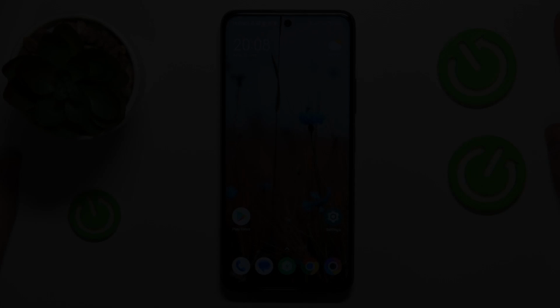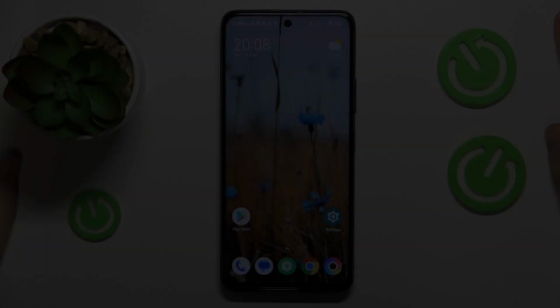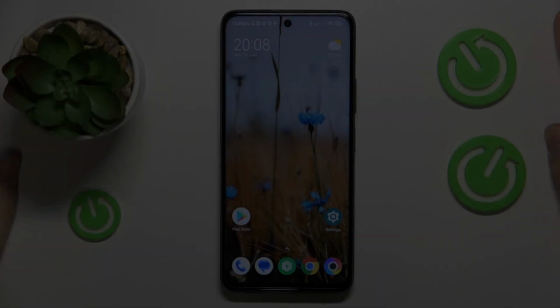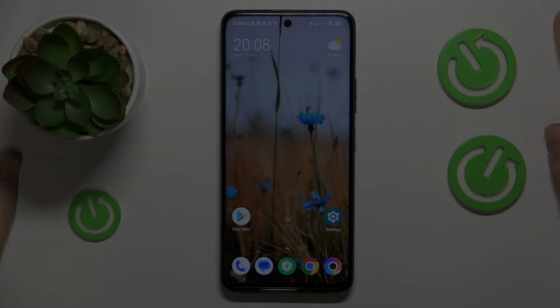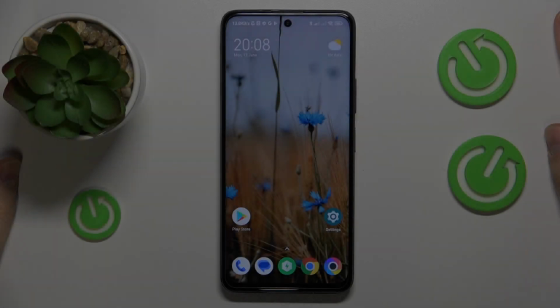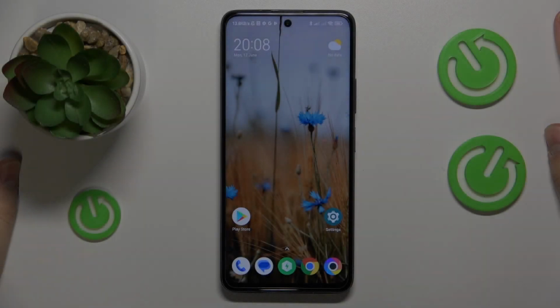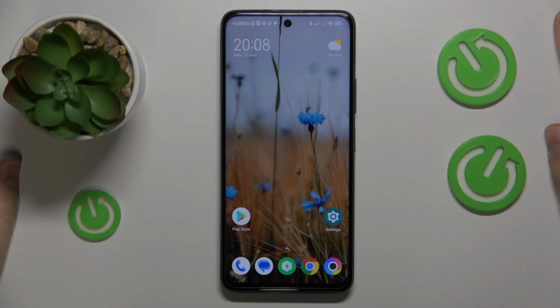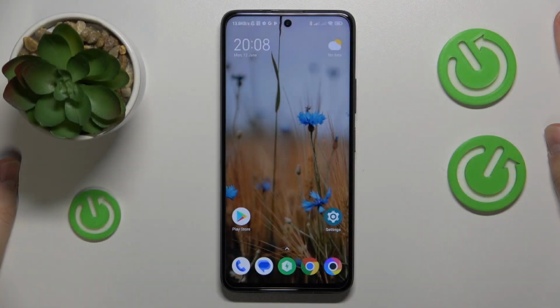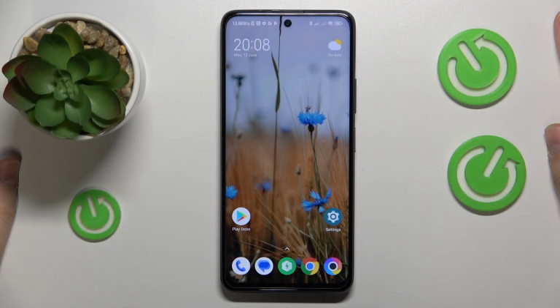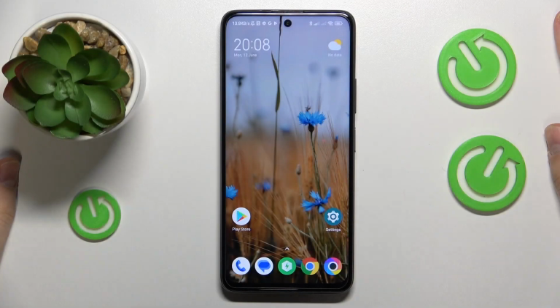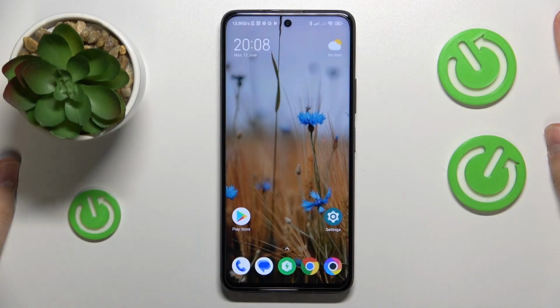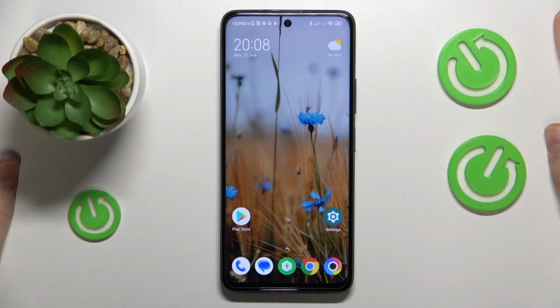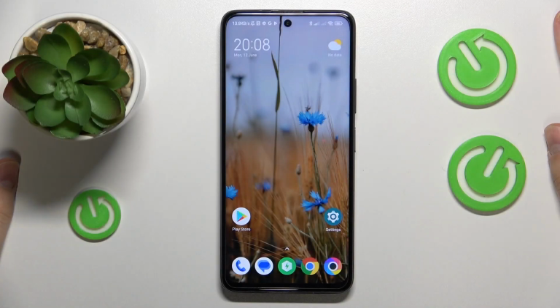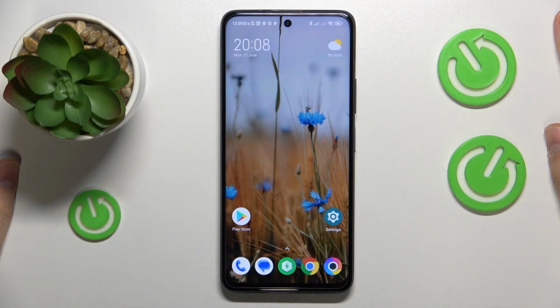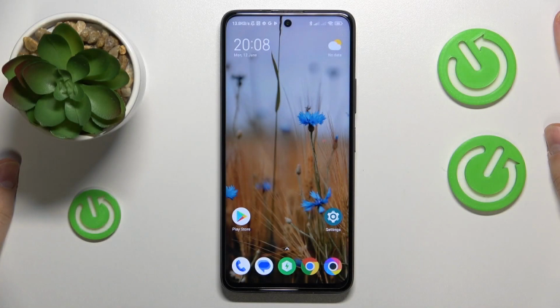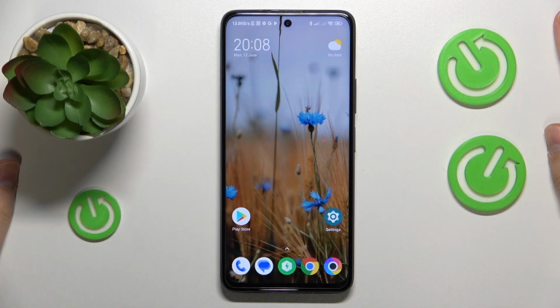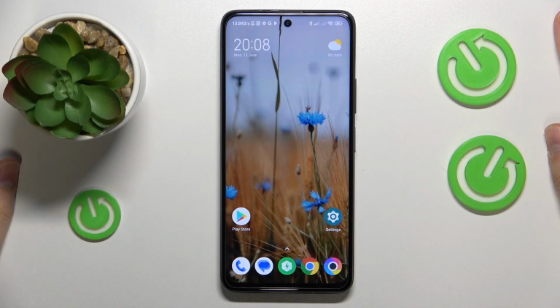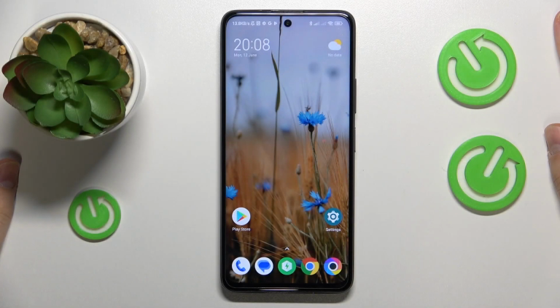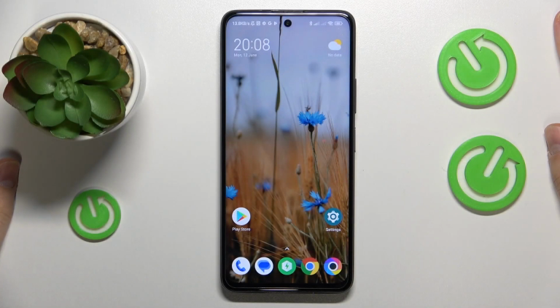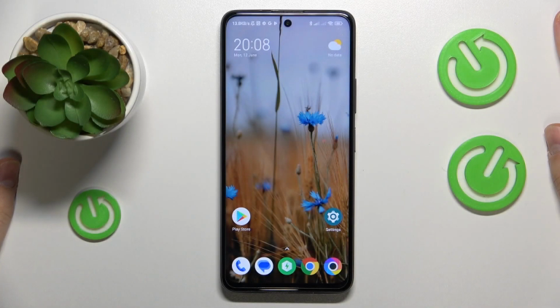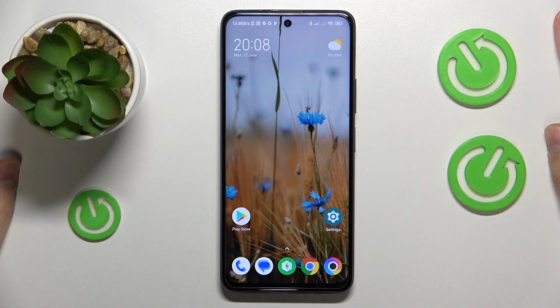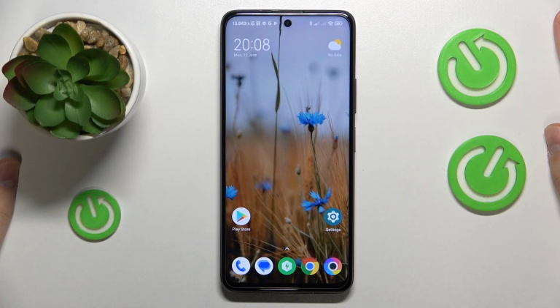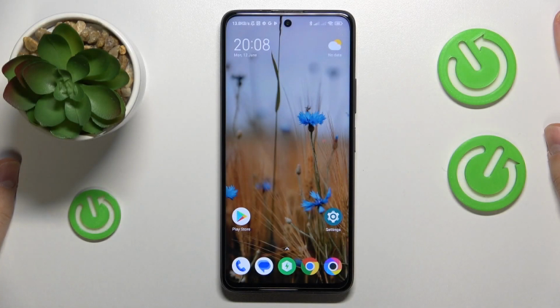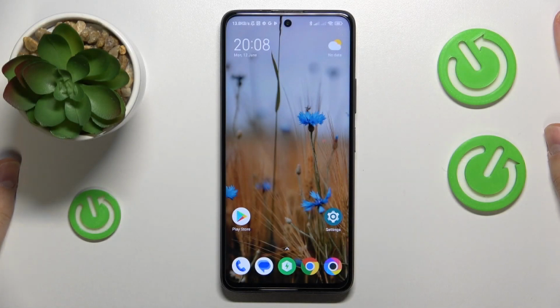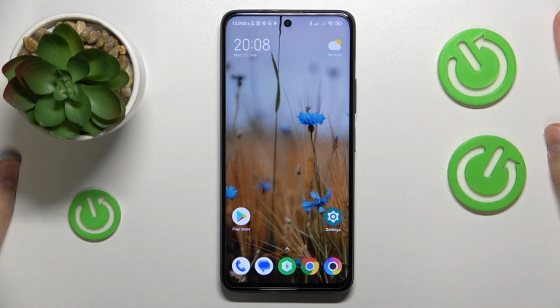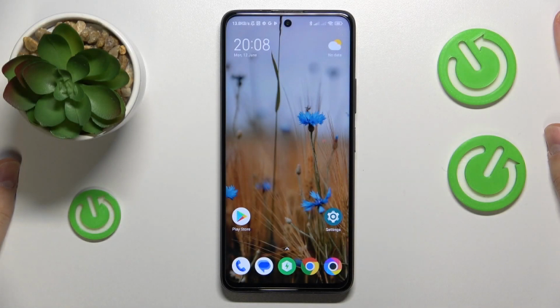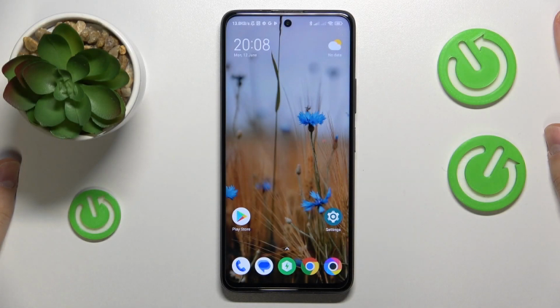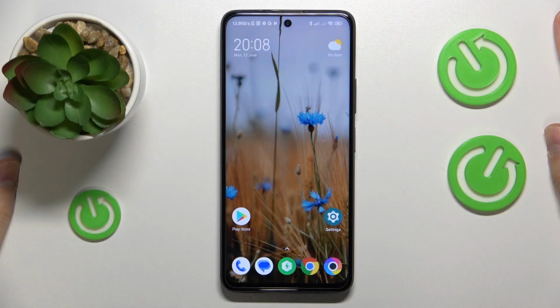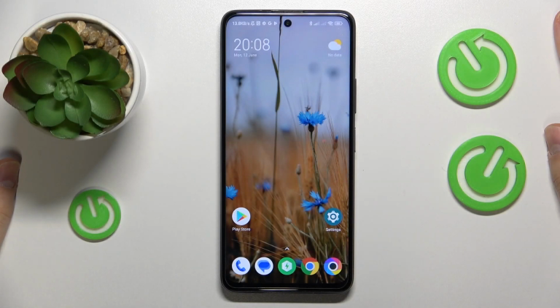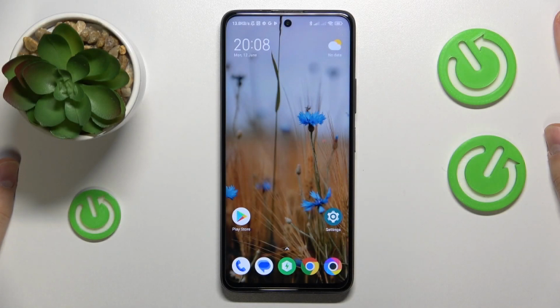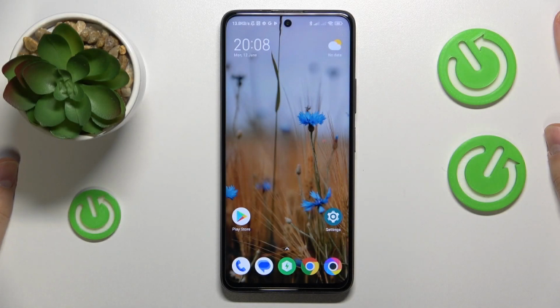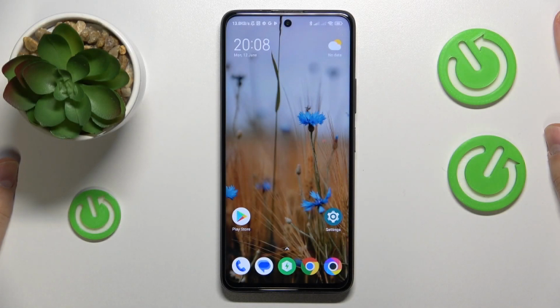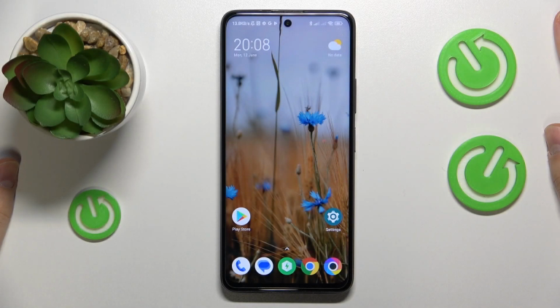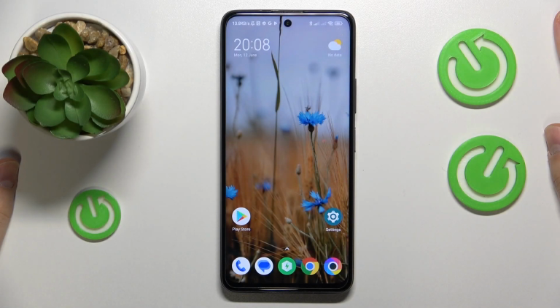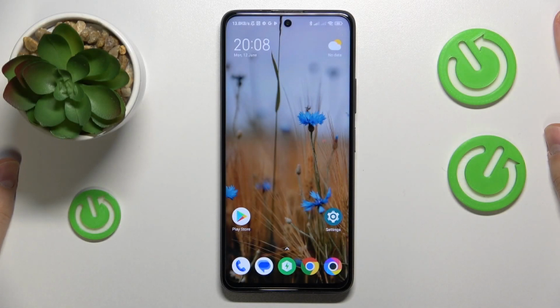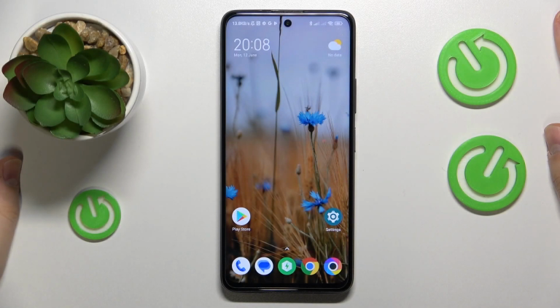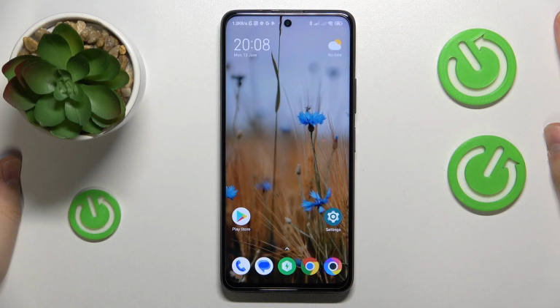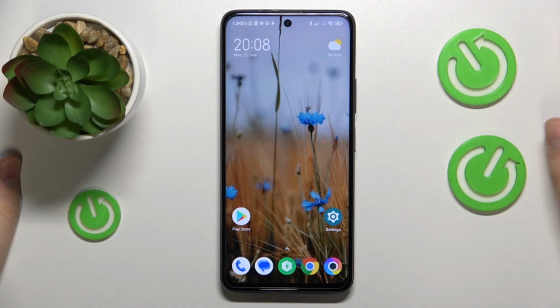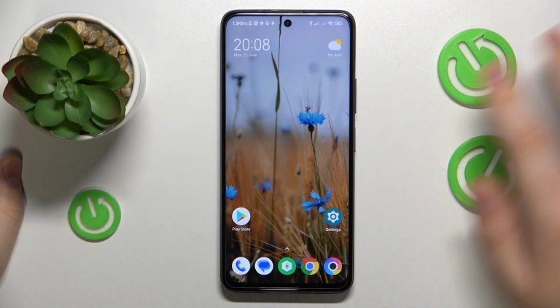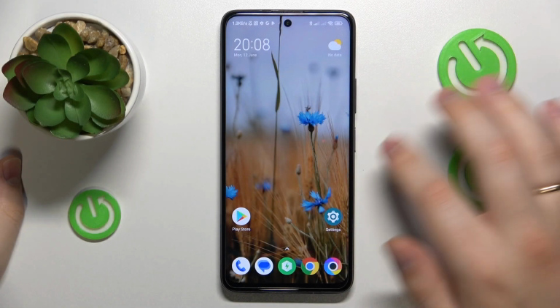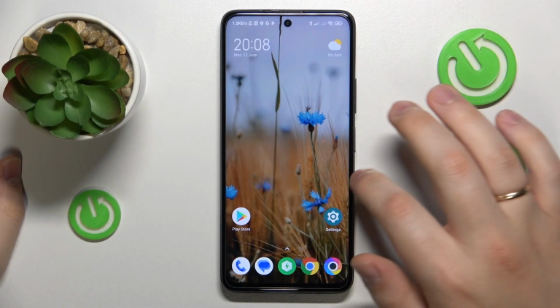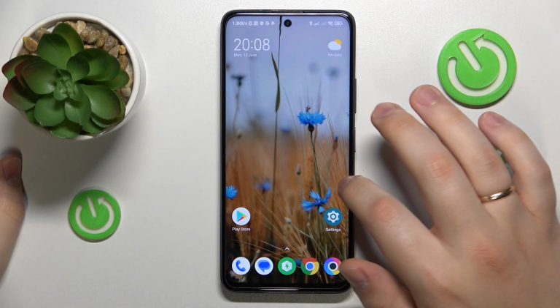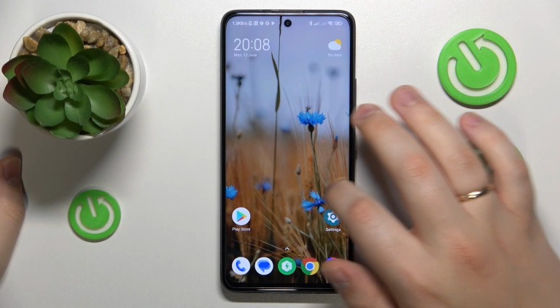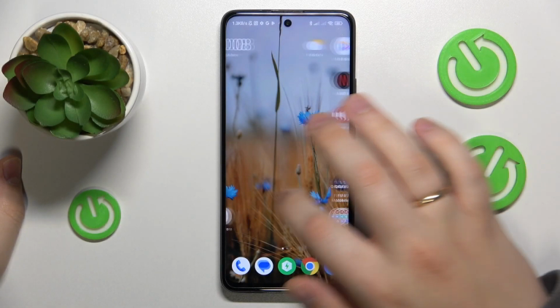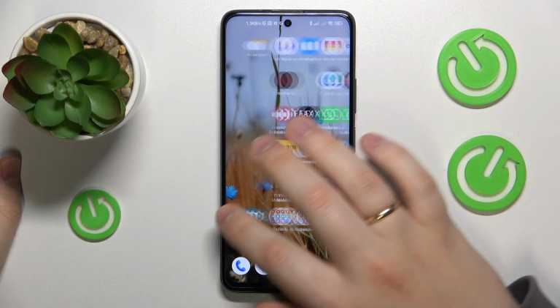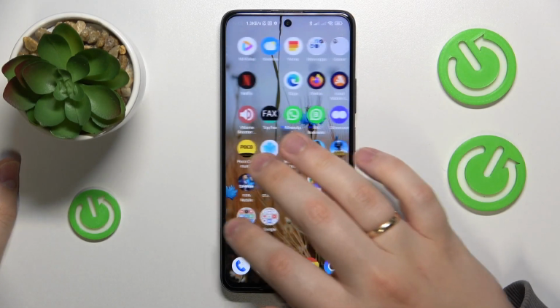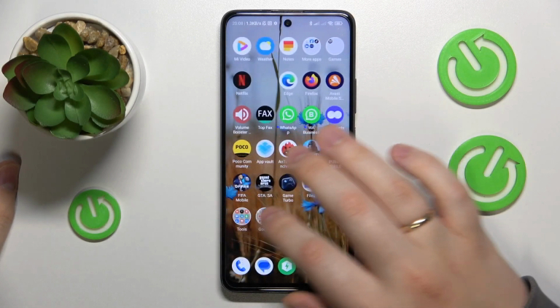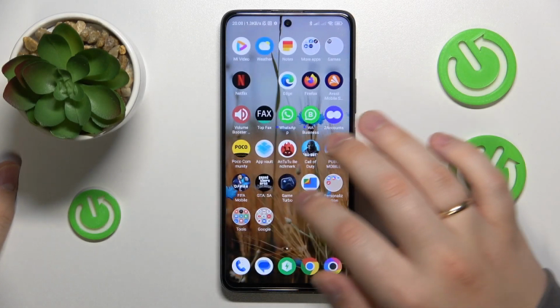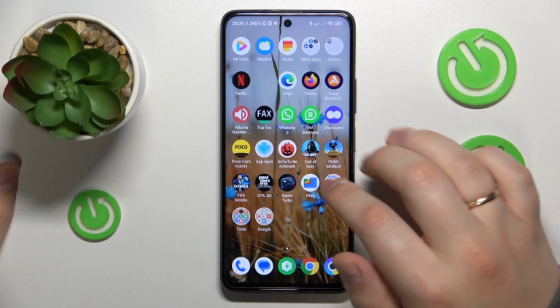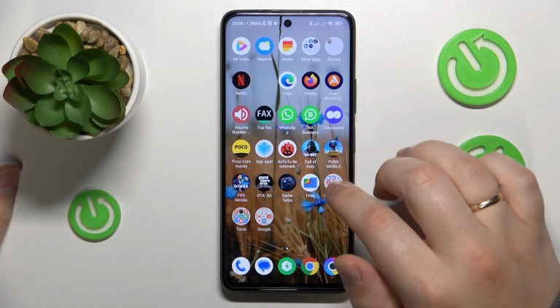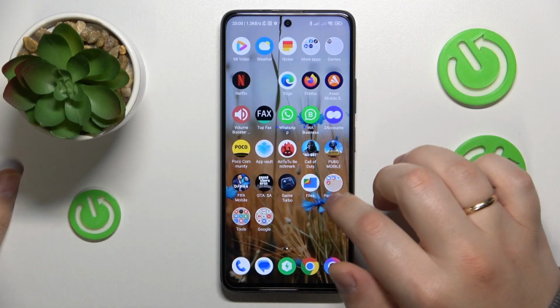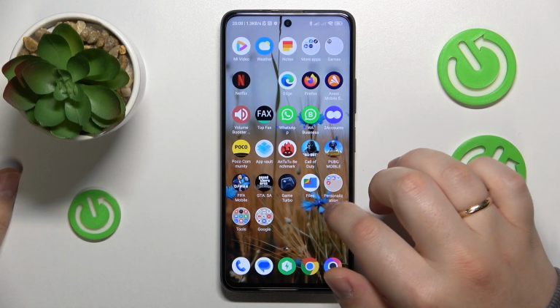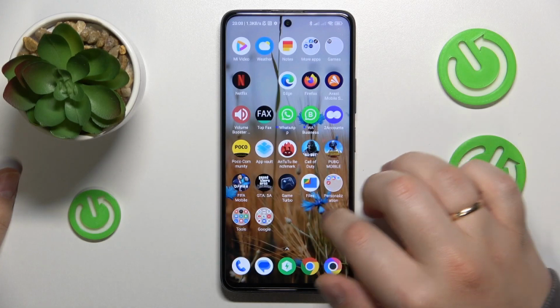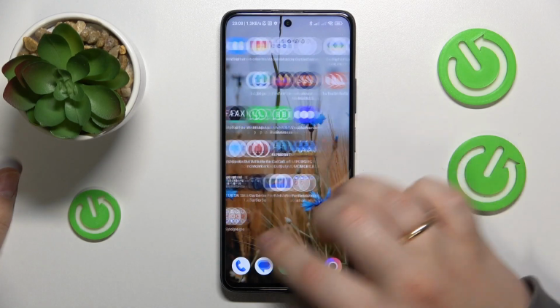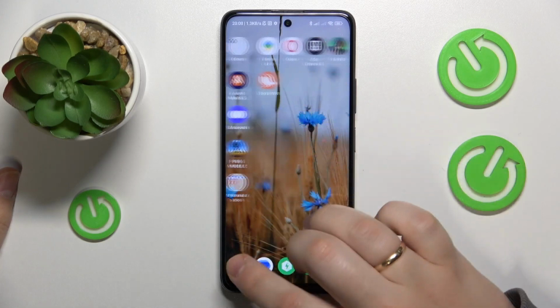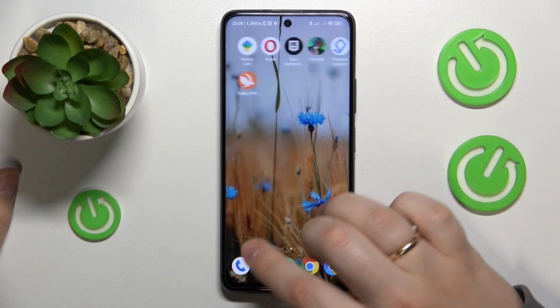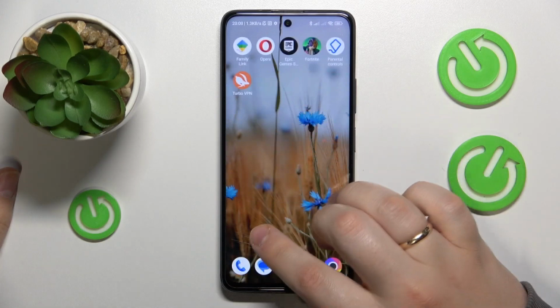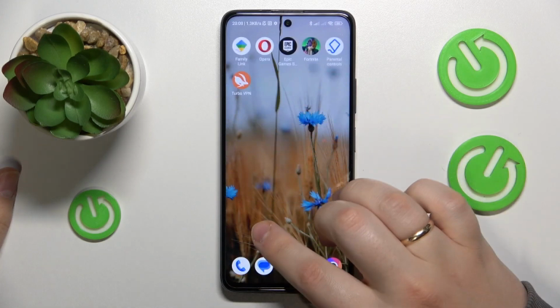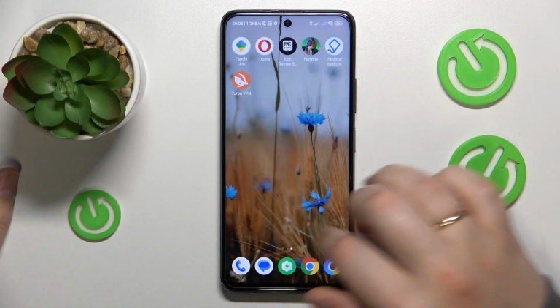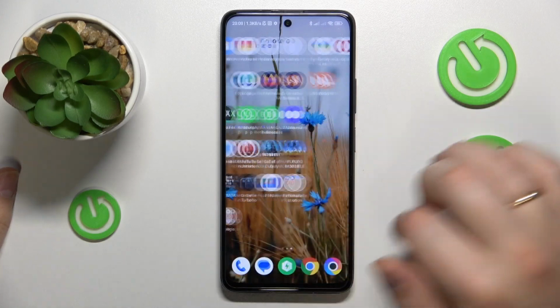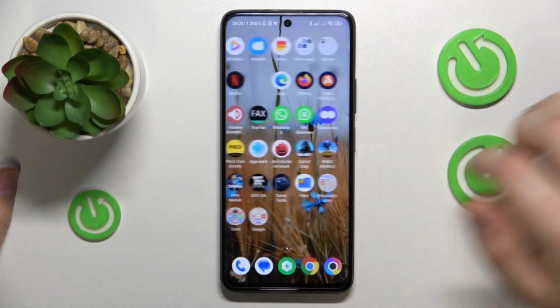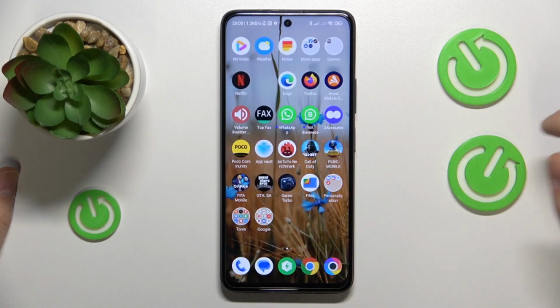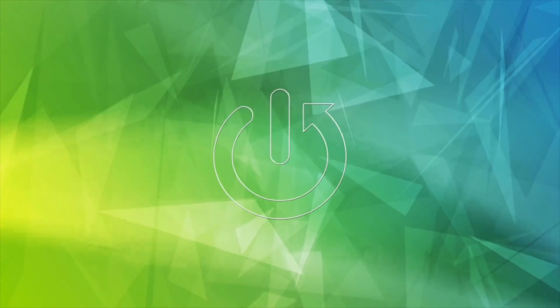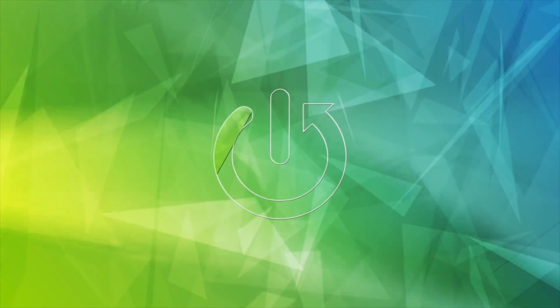This is POCO X3 GT and today I would like to show how you can scan a document into a PDF file on this device.